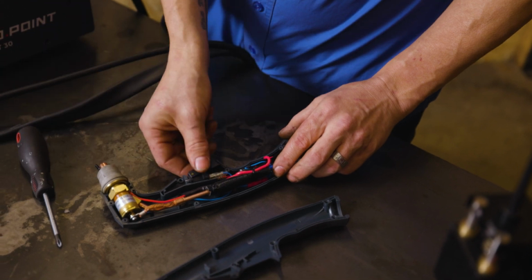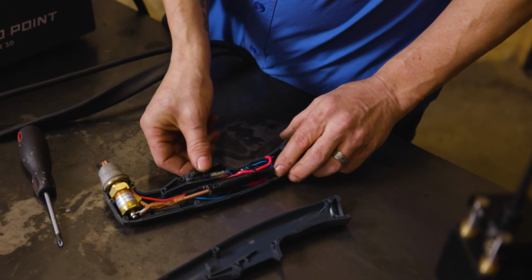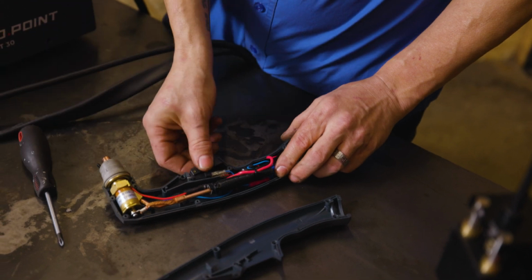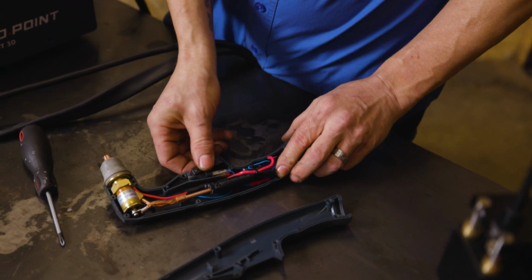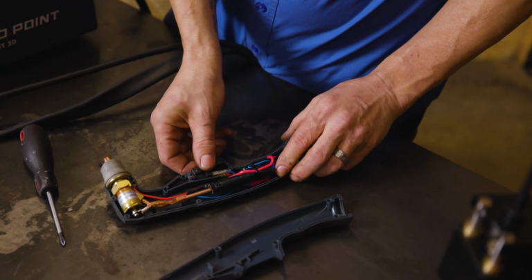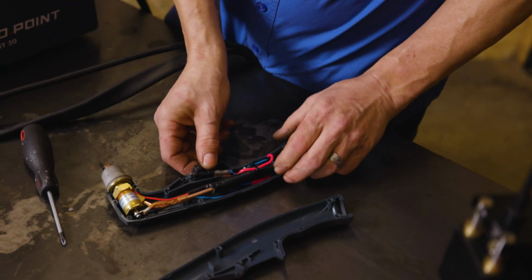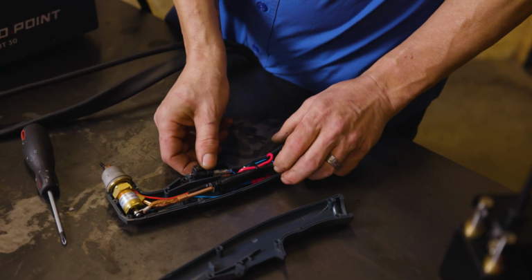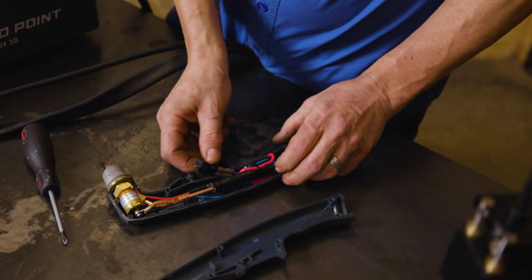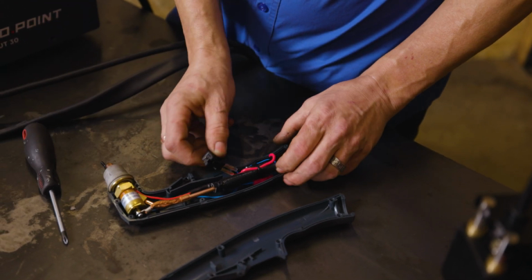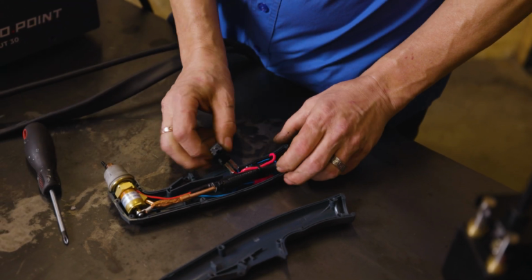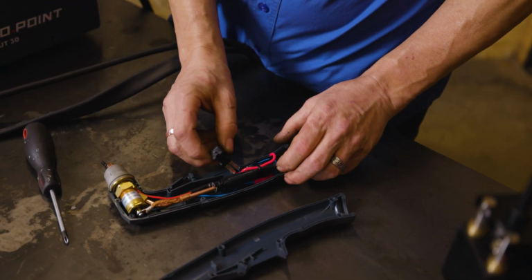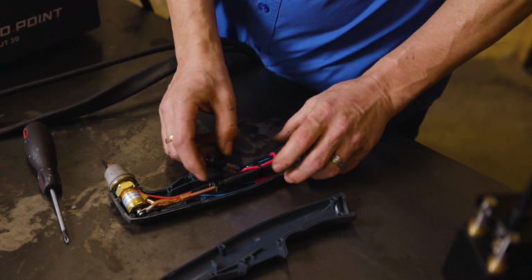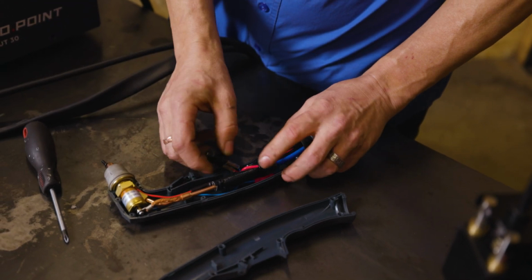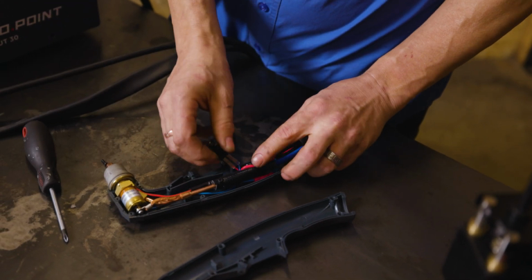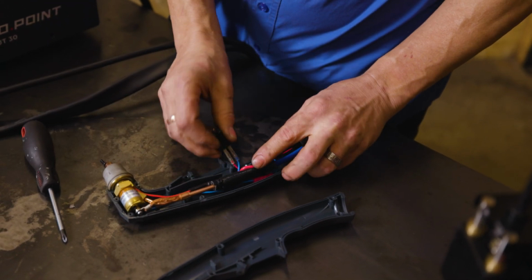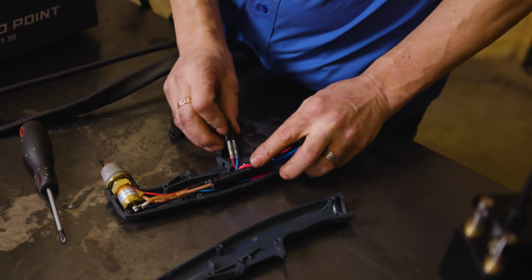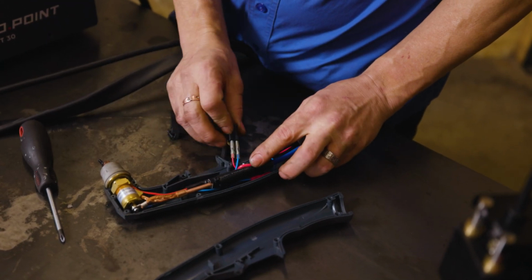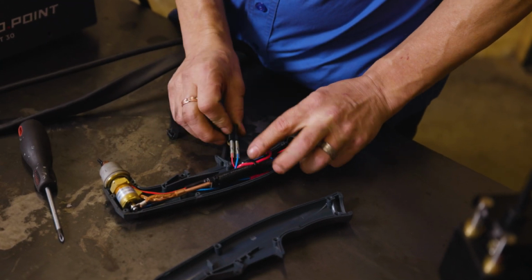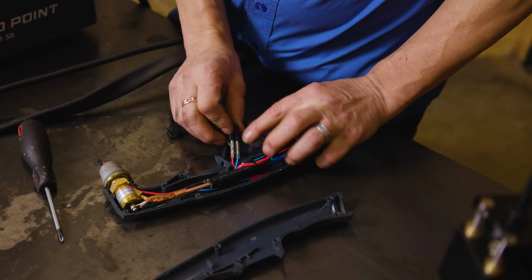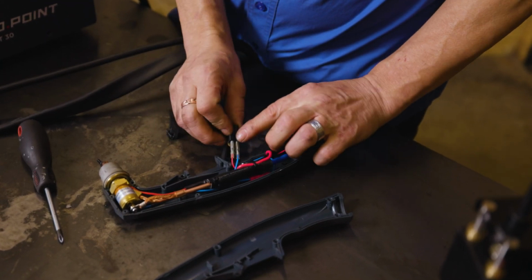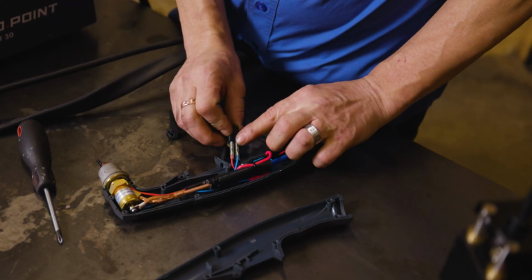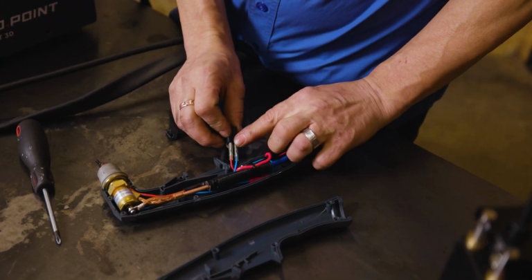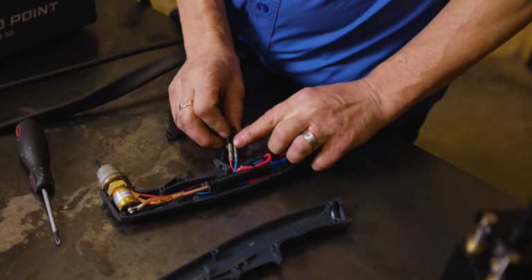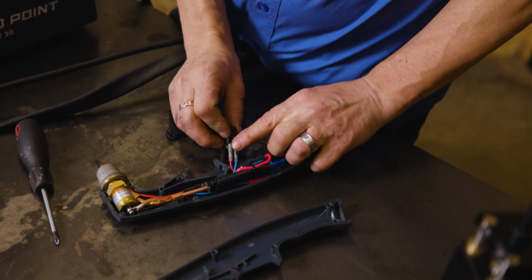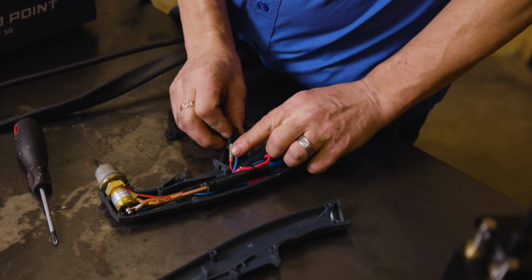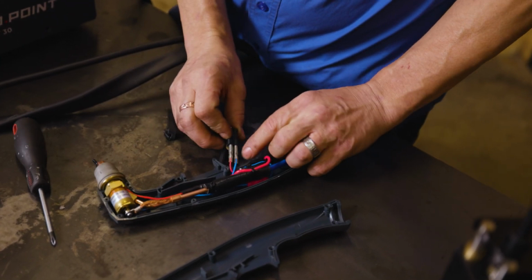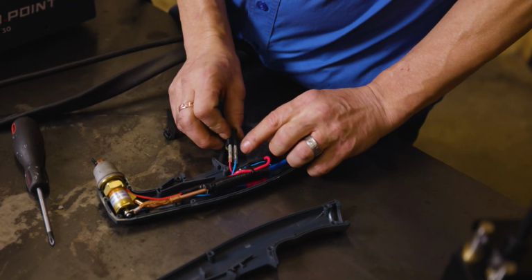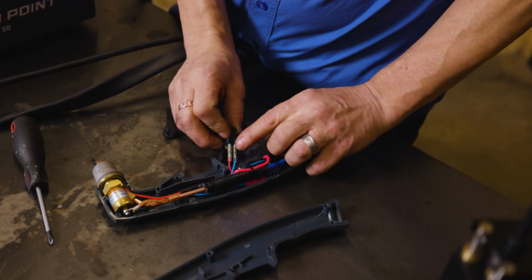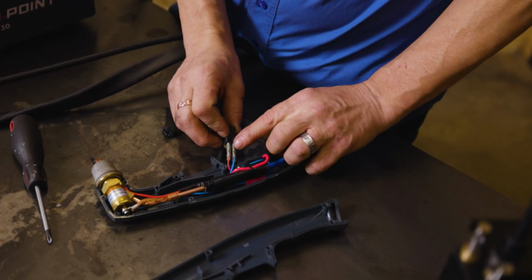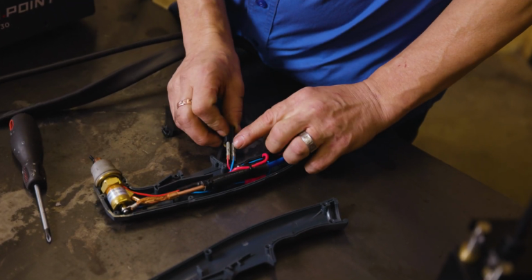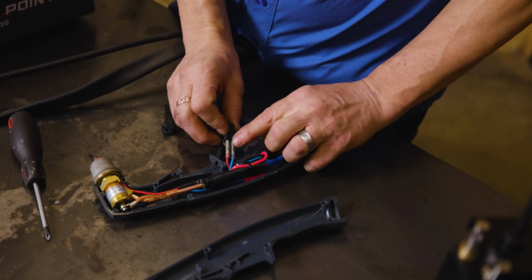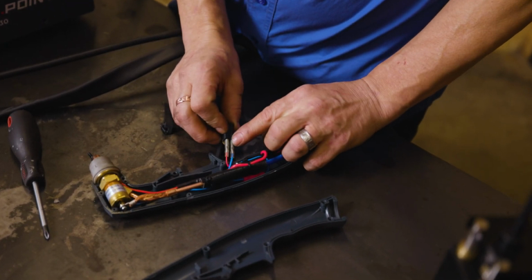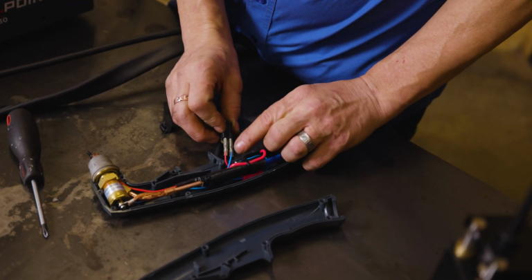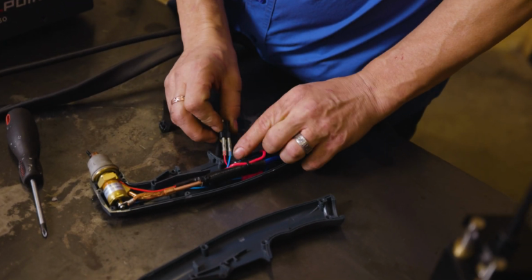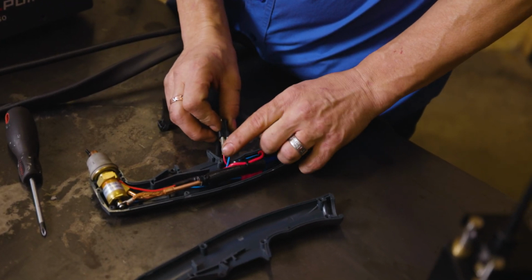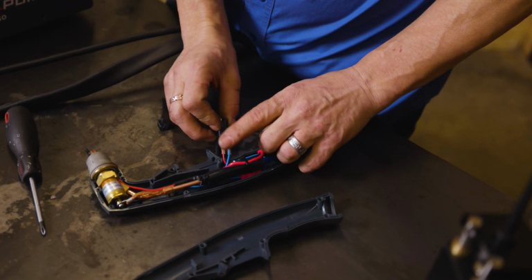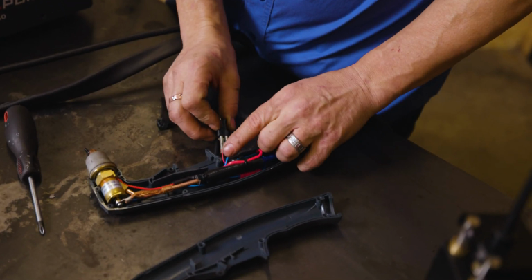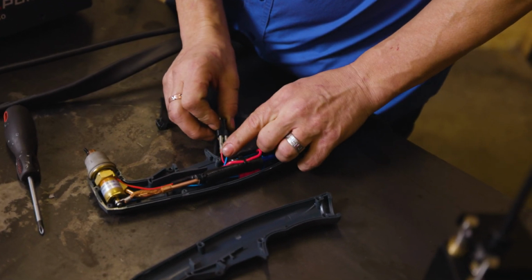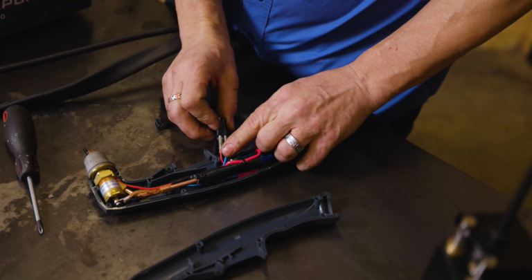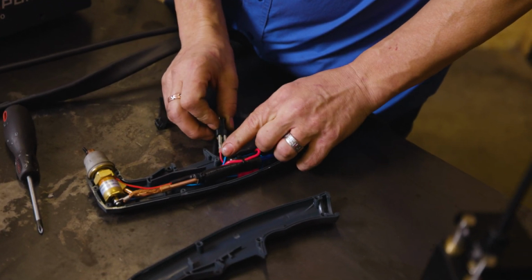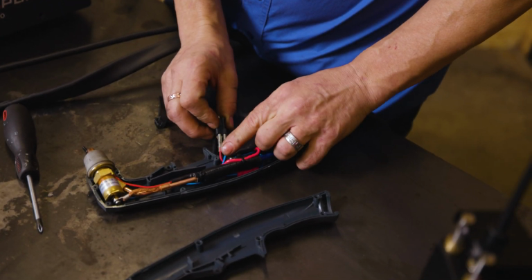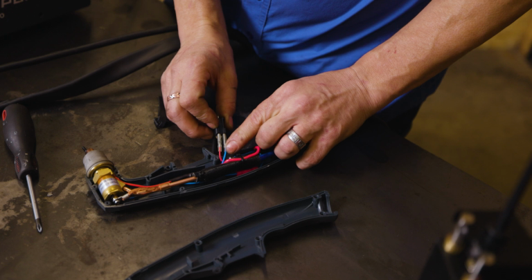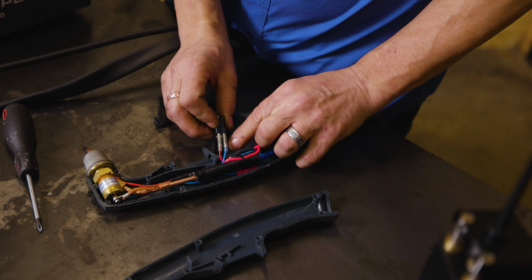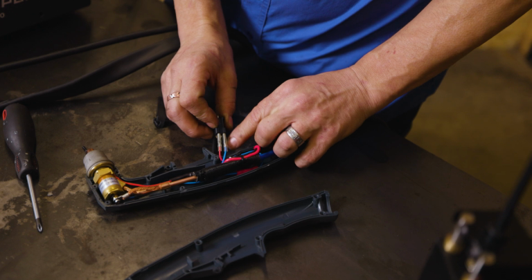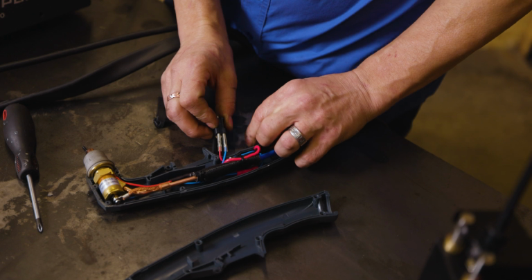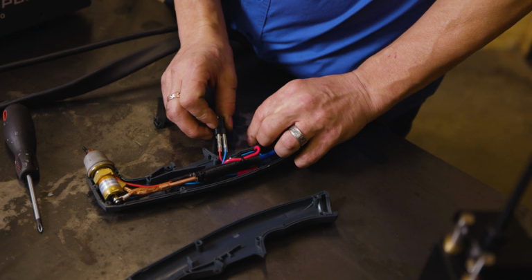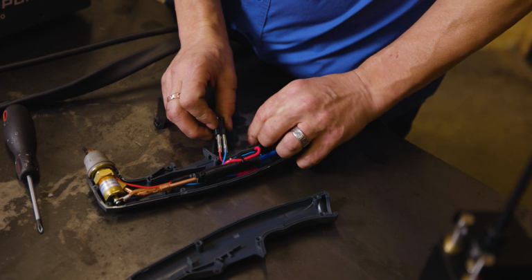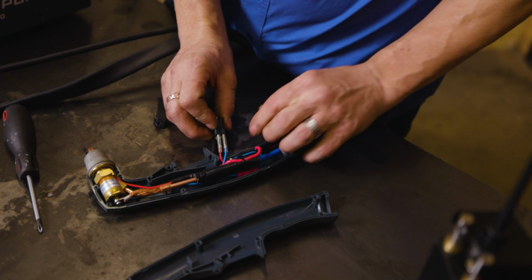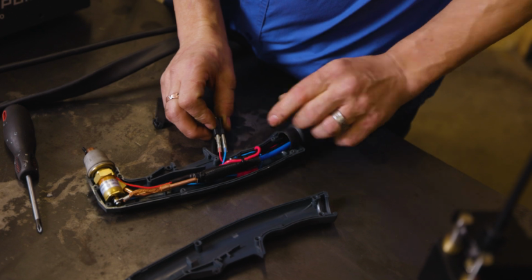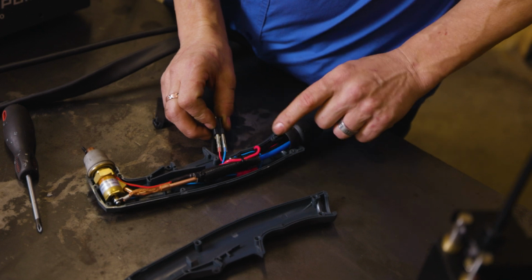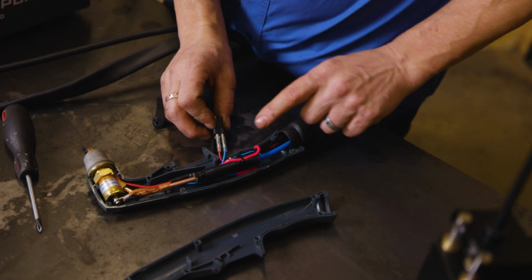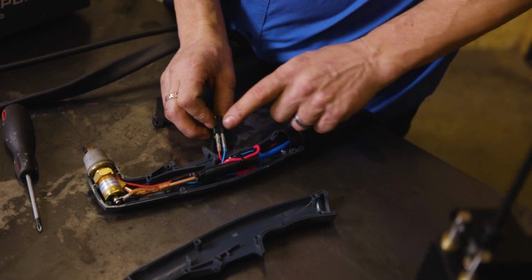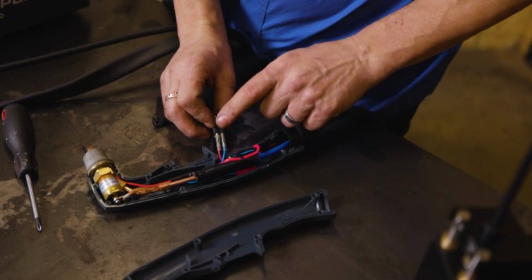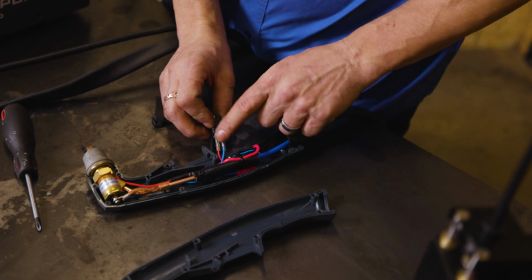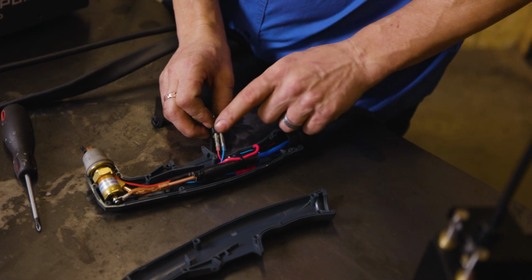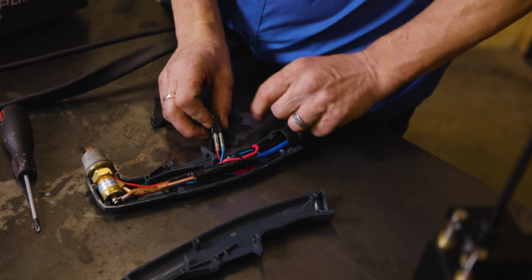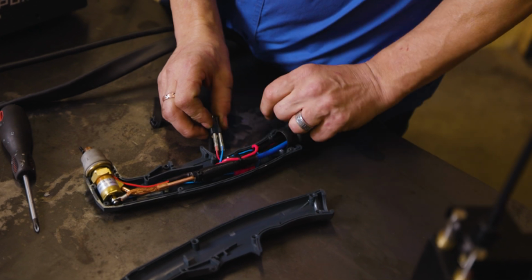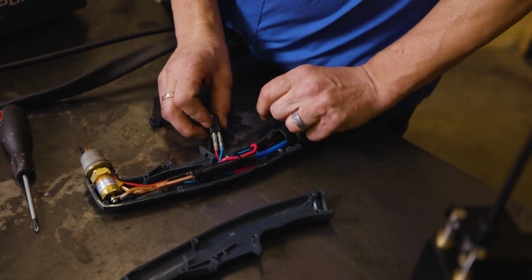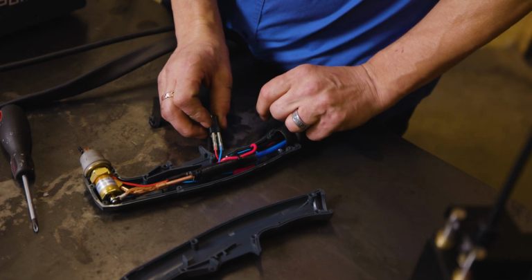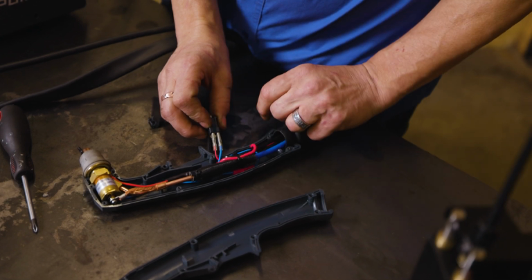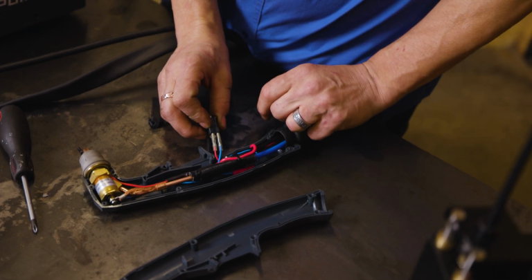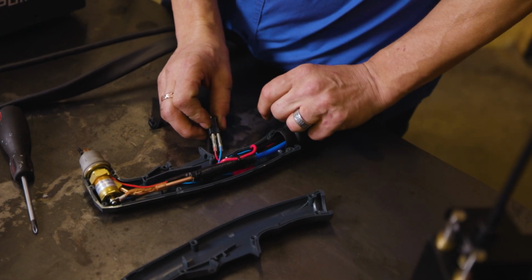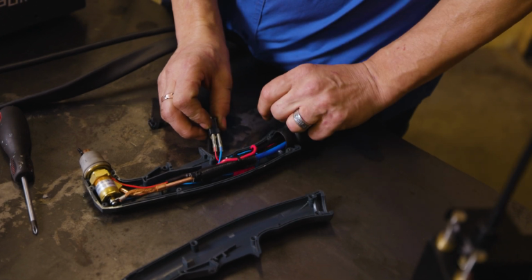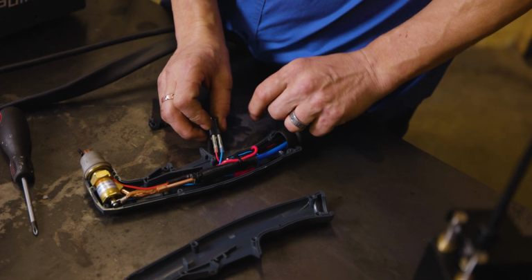So here we have the trigger — two obvious wires. These ones will turn the thing on and off.